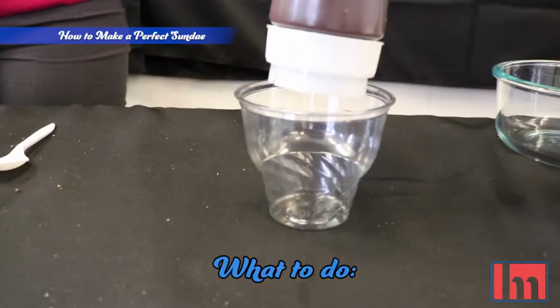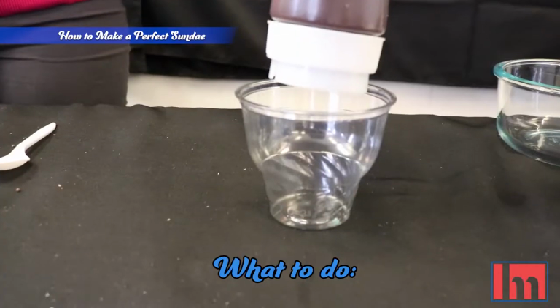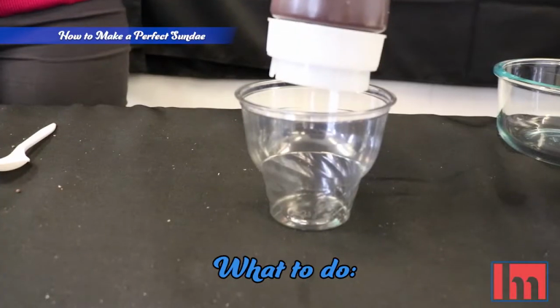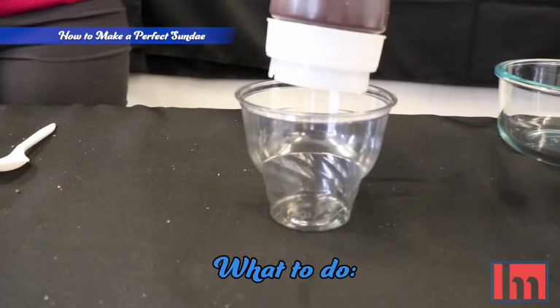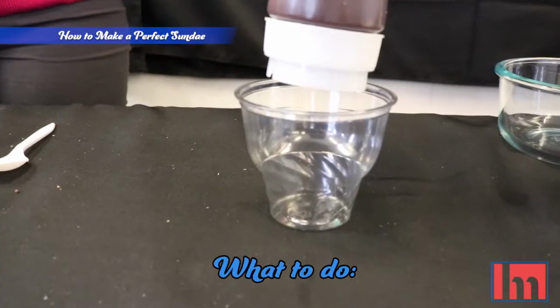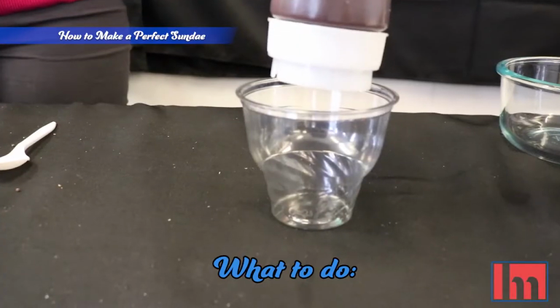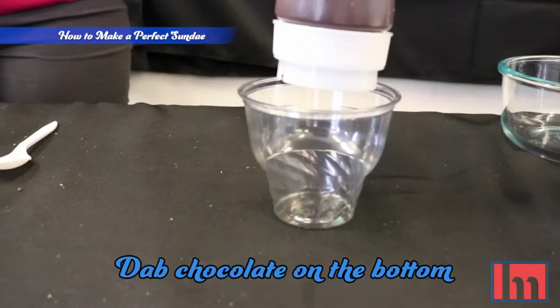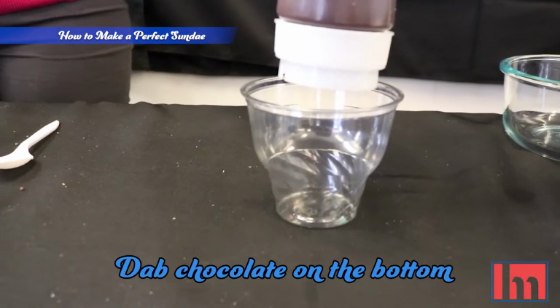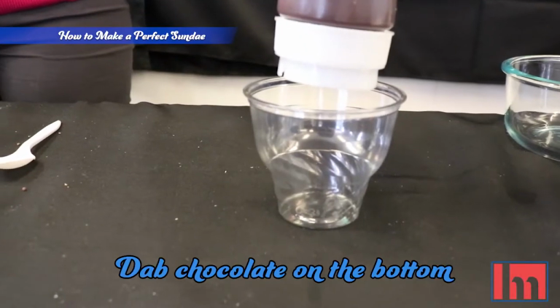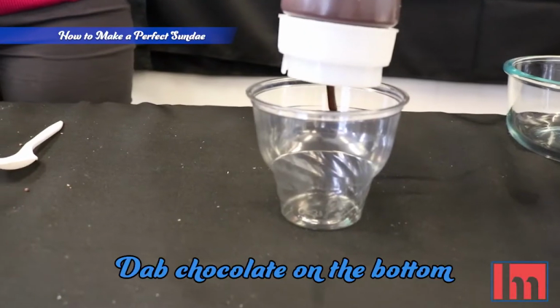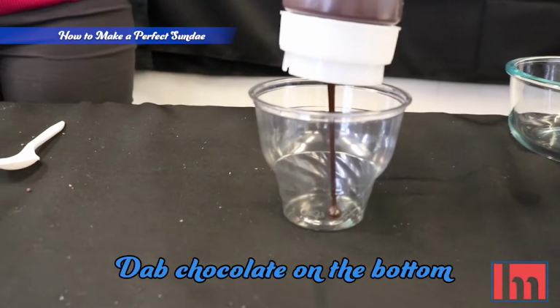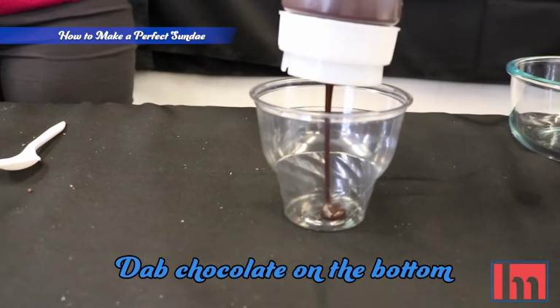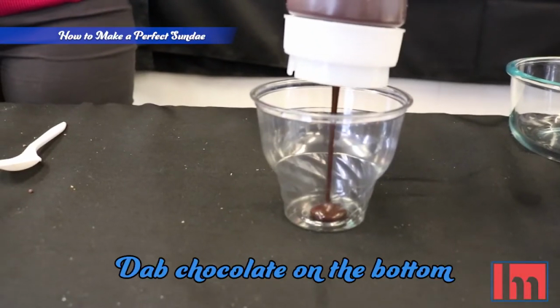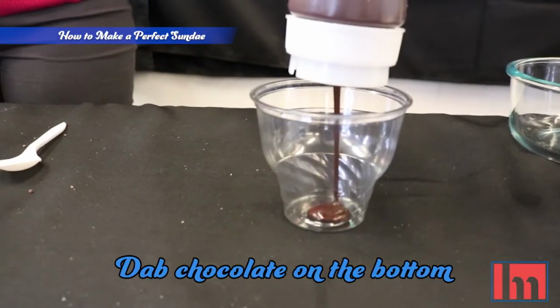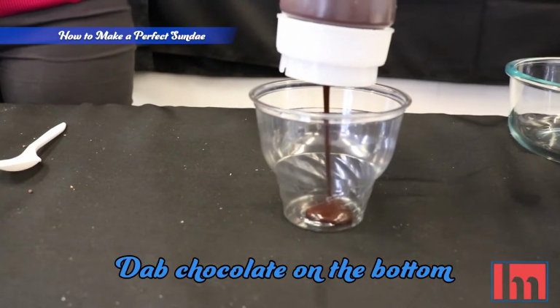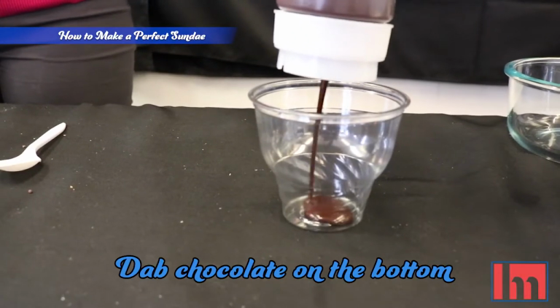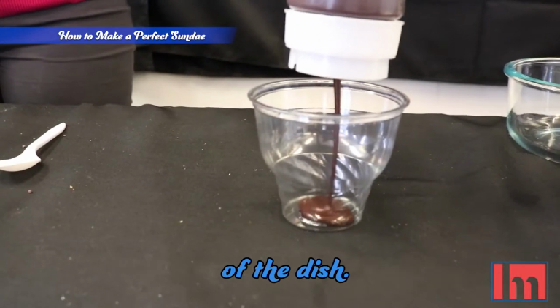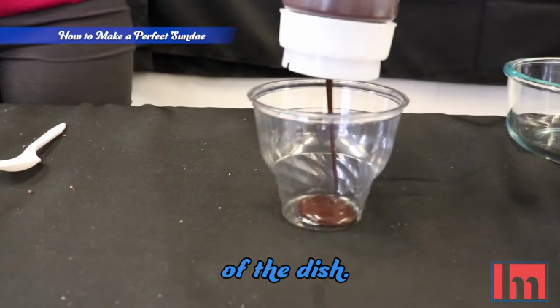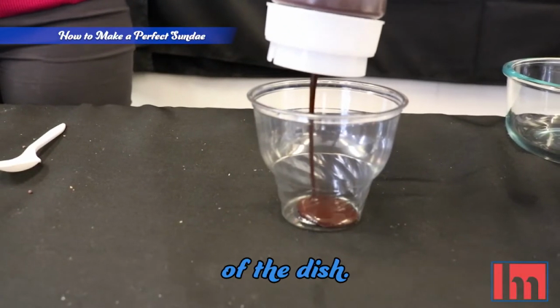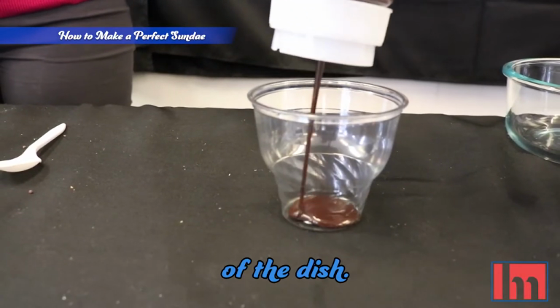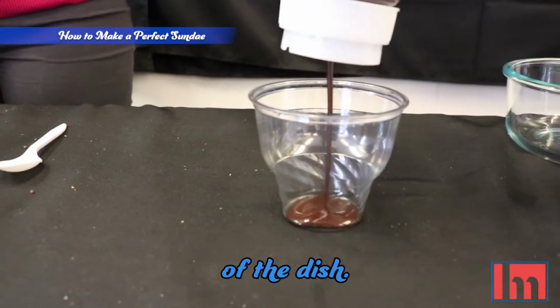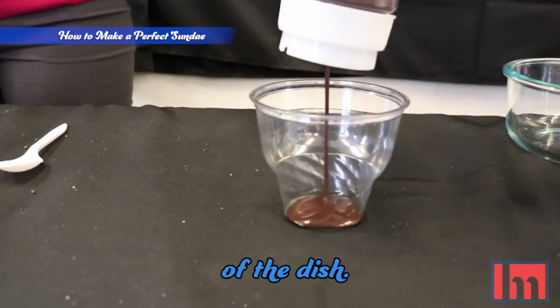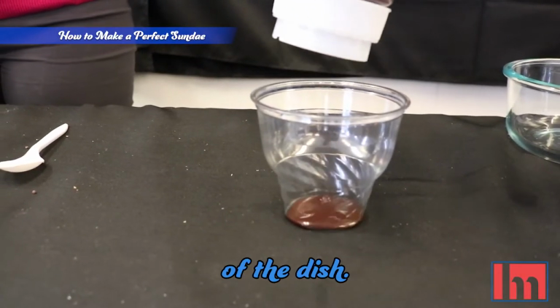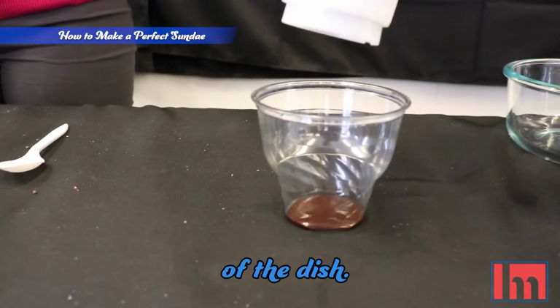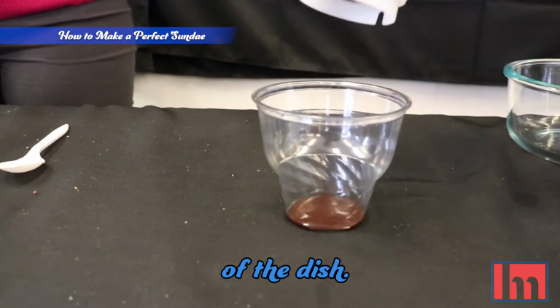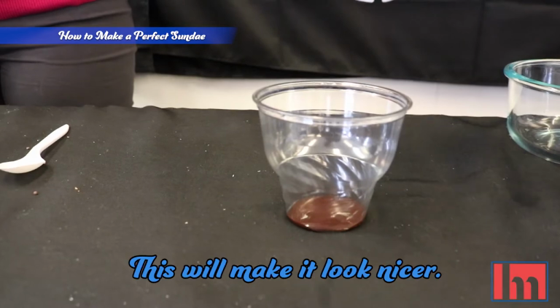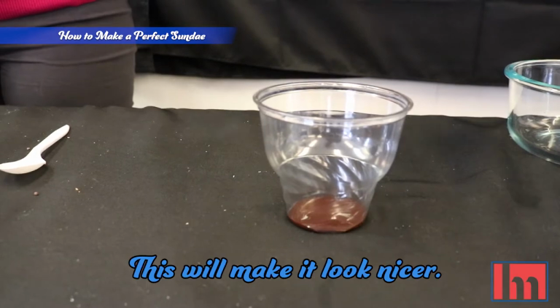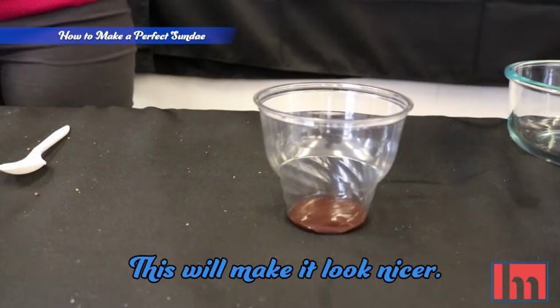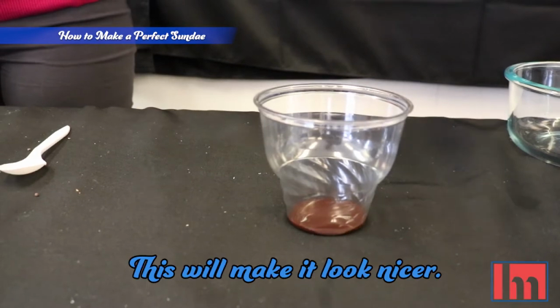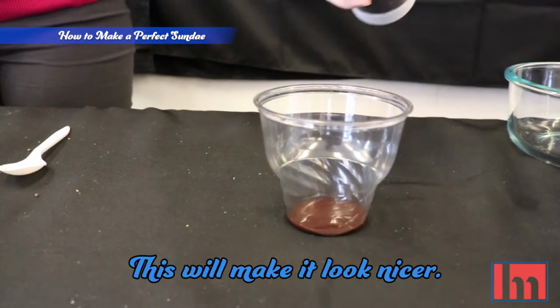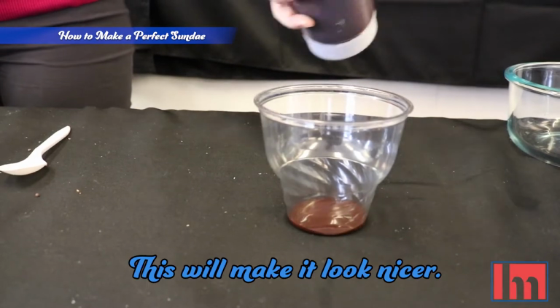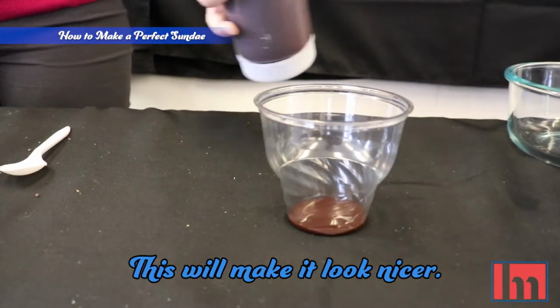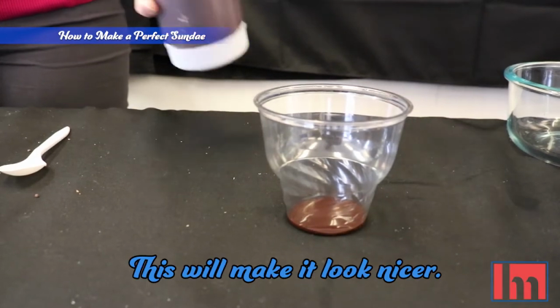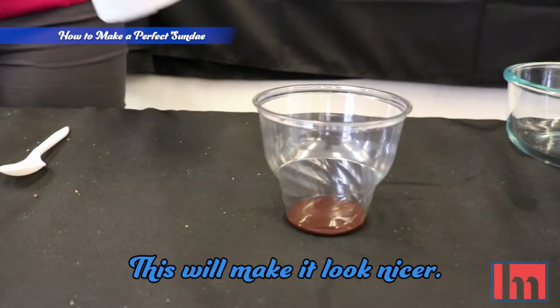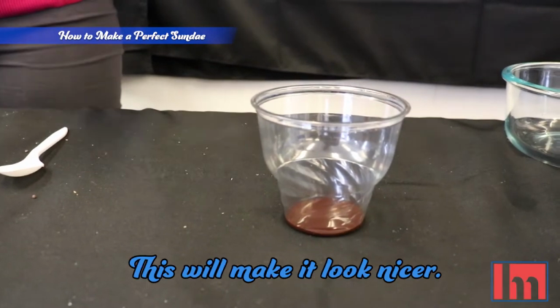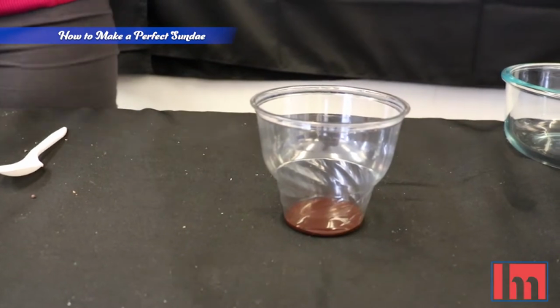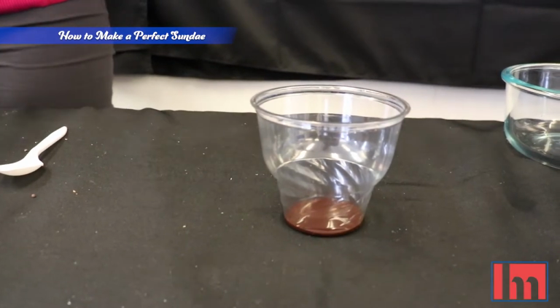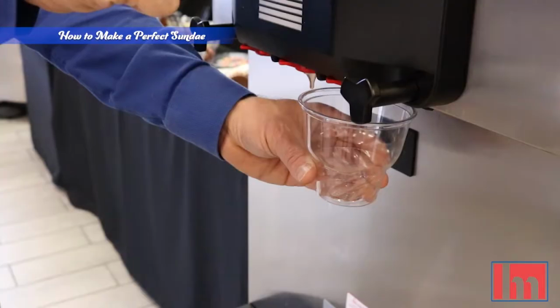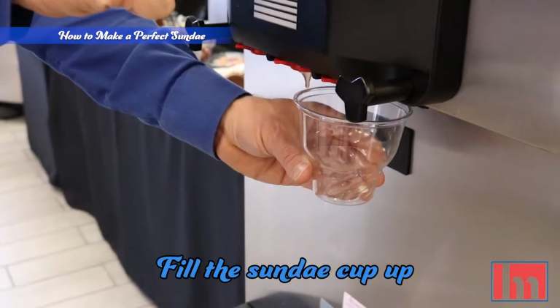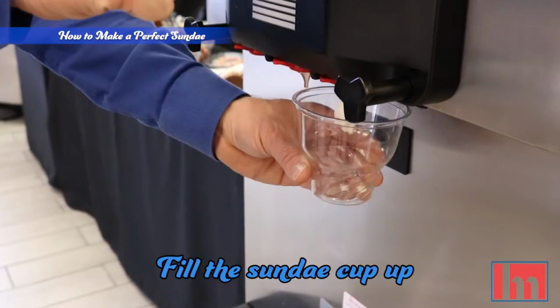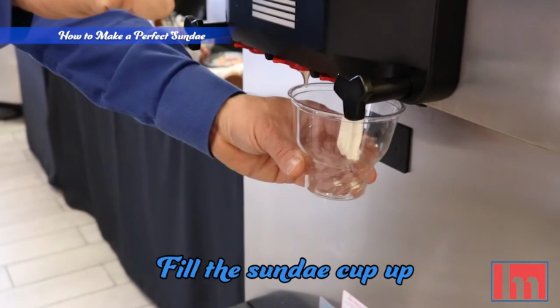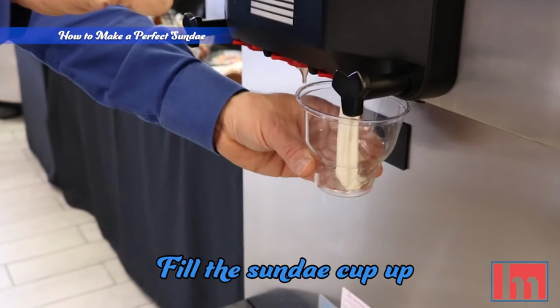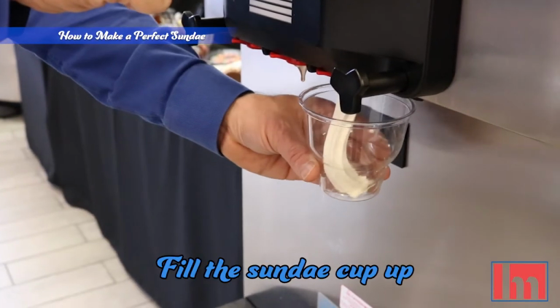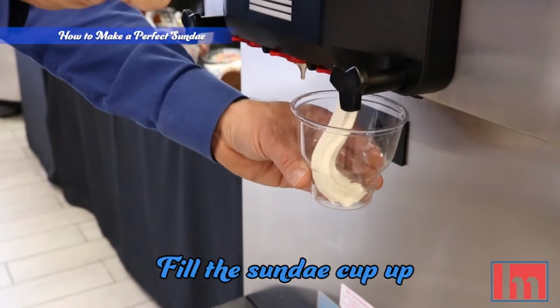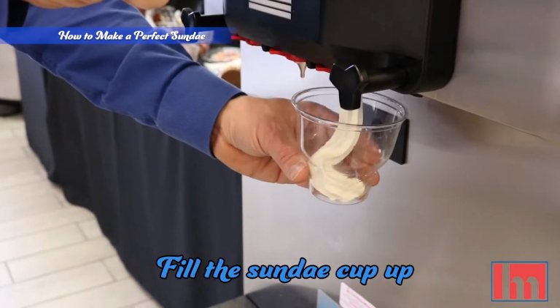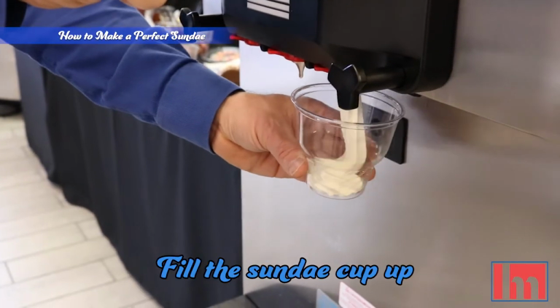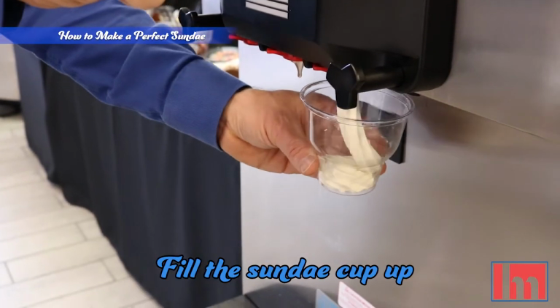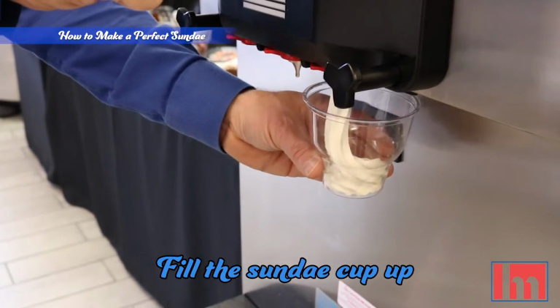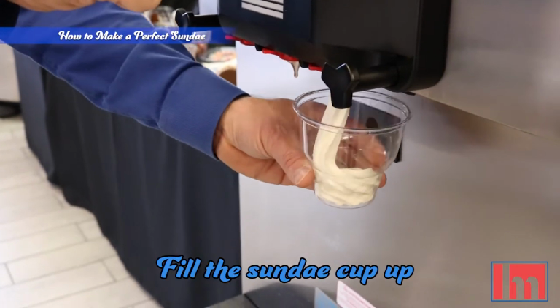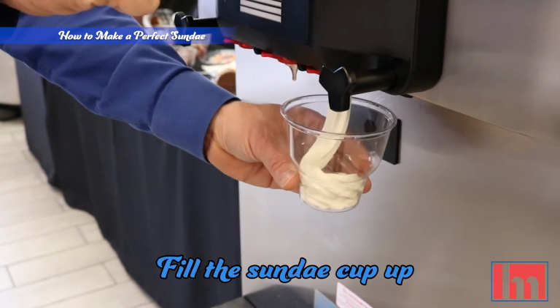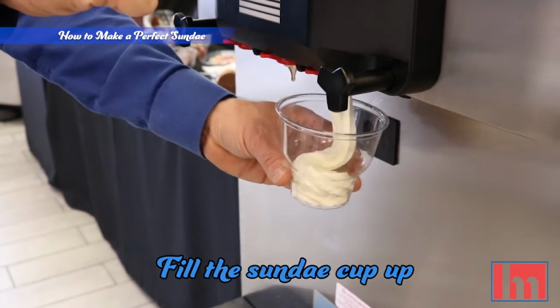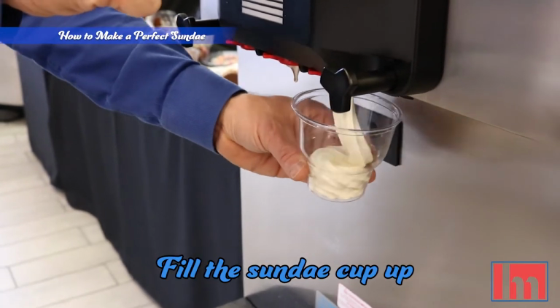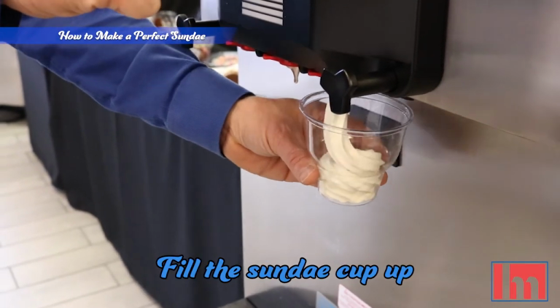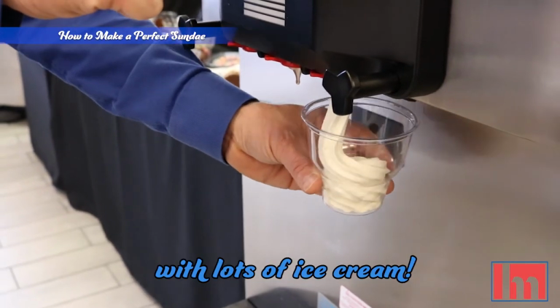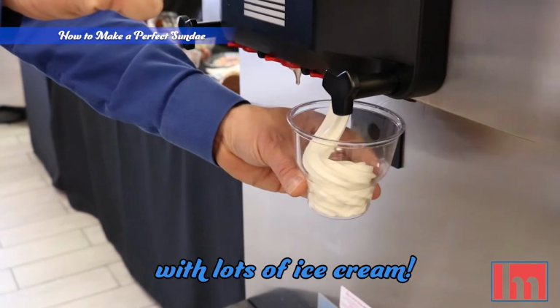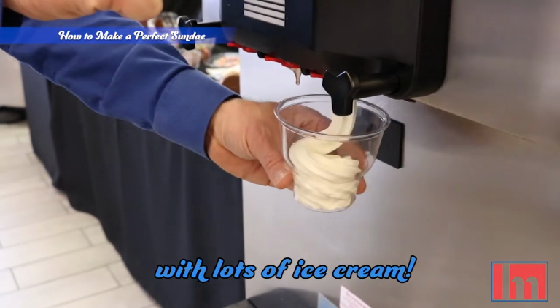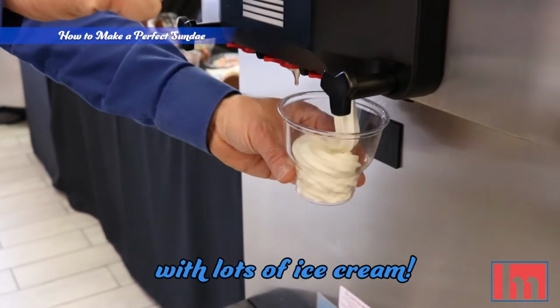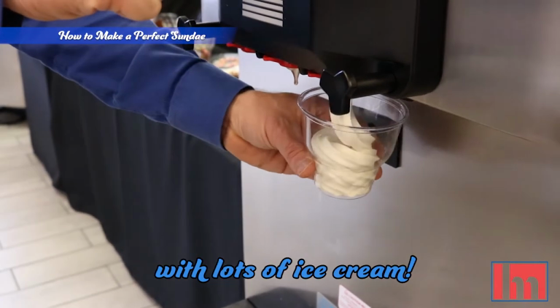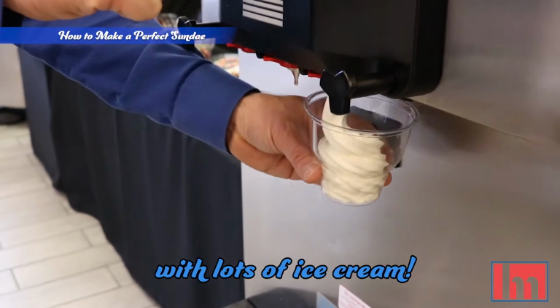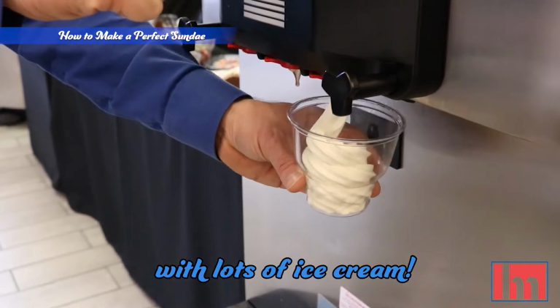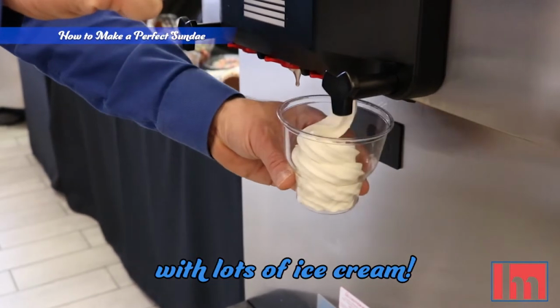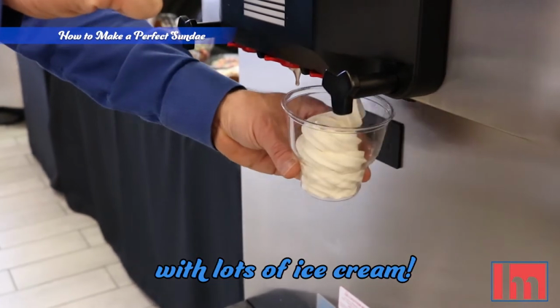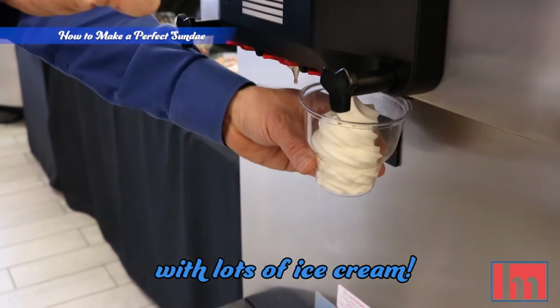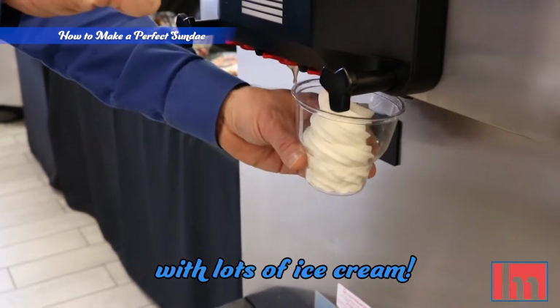What to do? Dab chocolate on the bottom of the dish — this will make it look nicer. Then fill the sundae cup up with lots of ice cream.